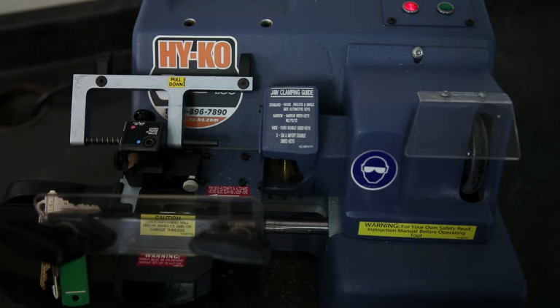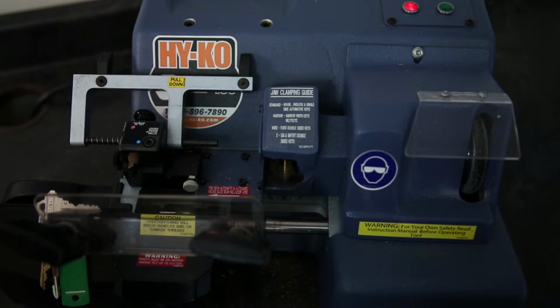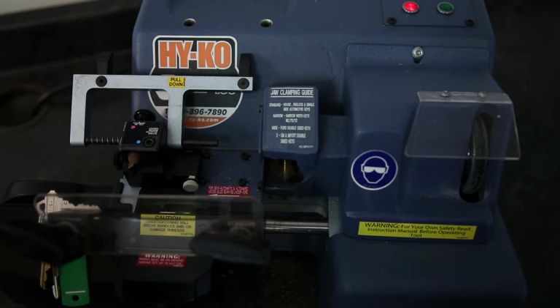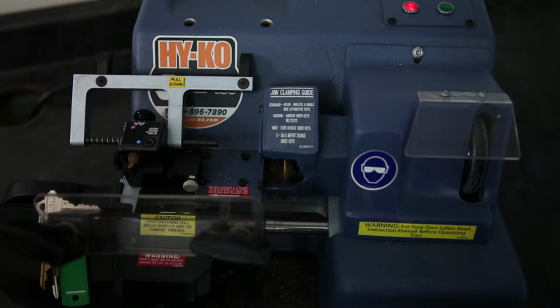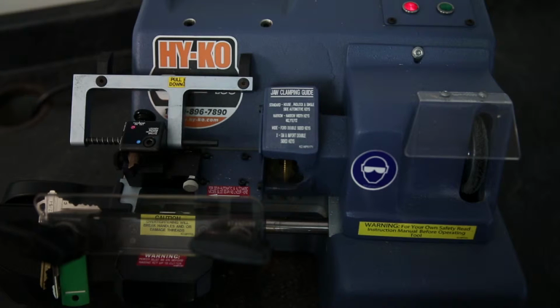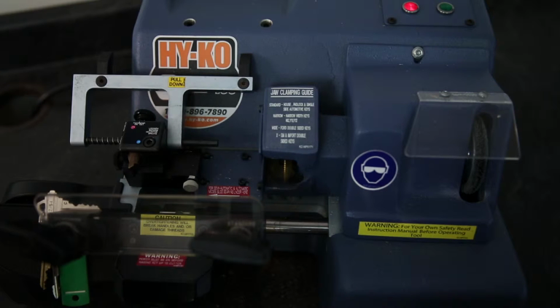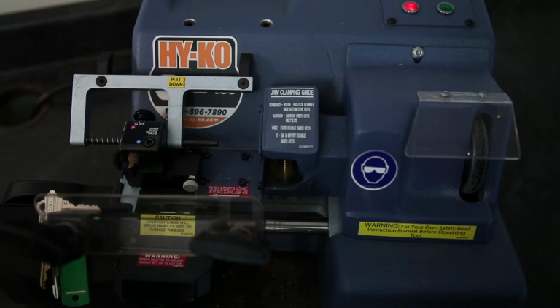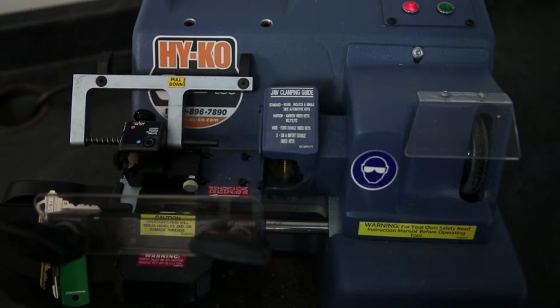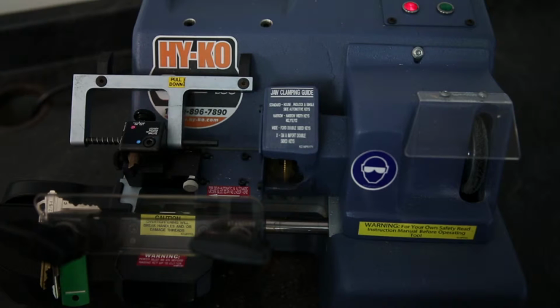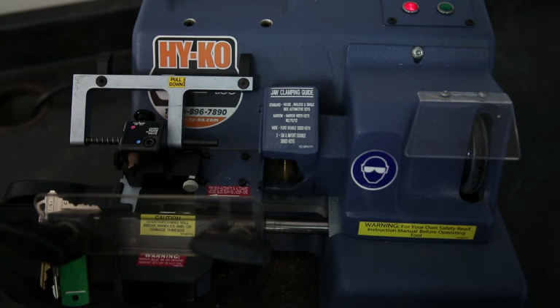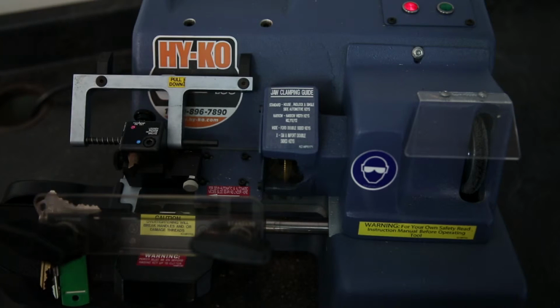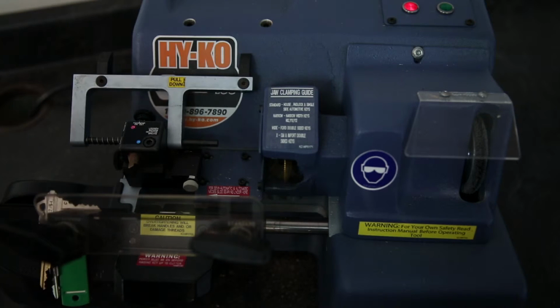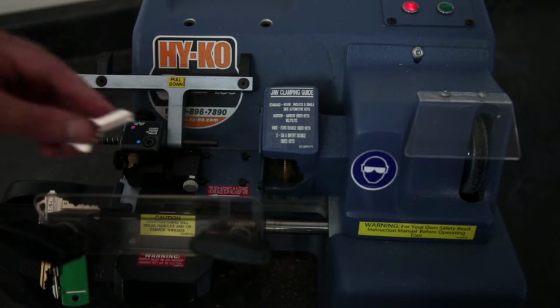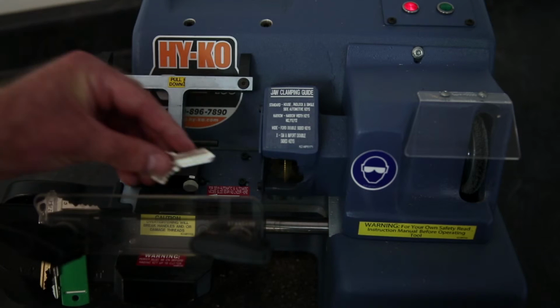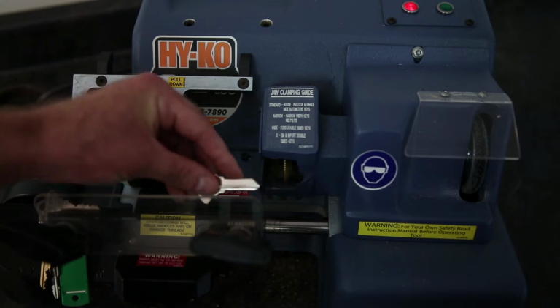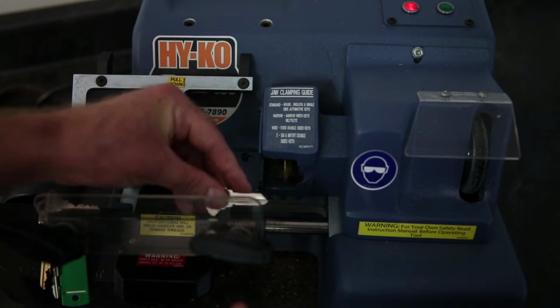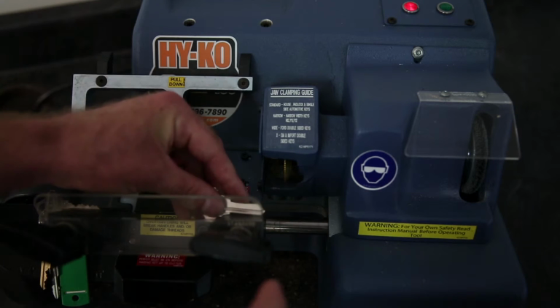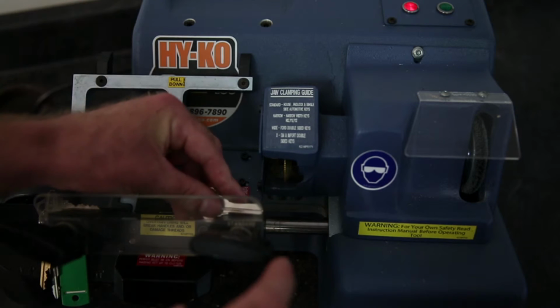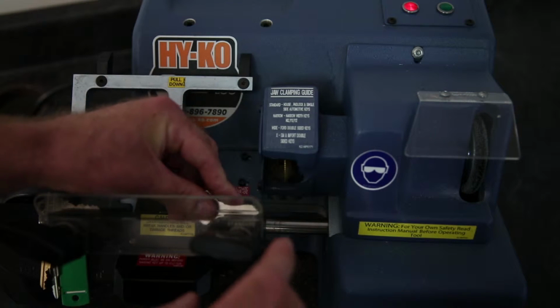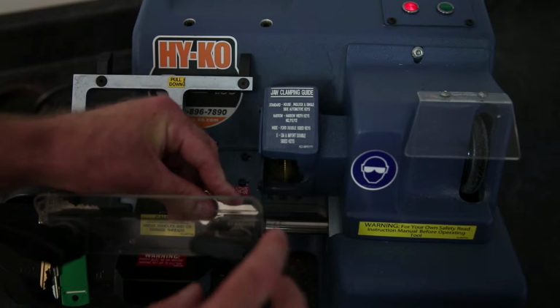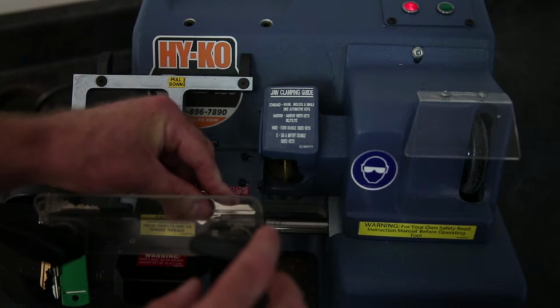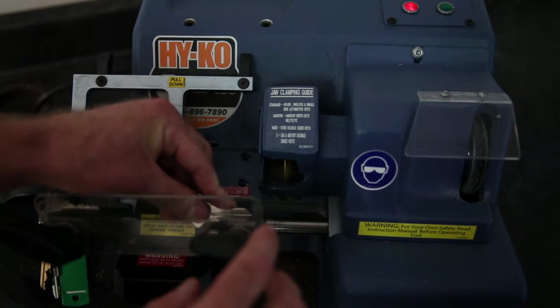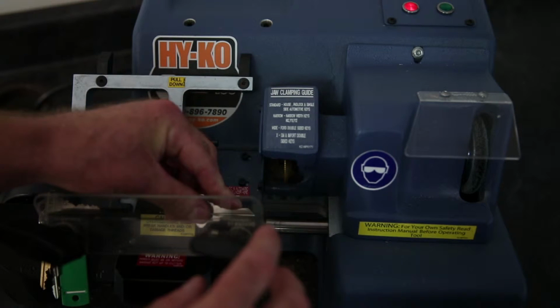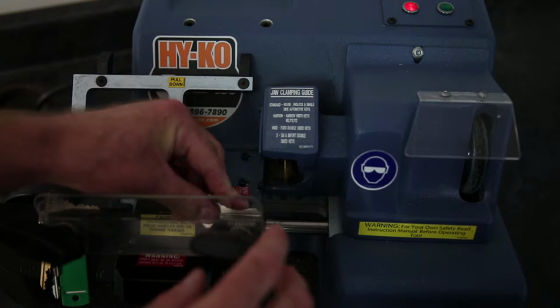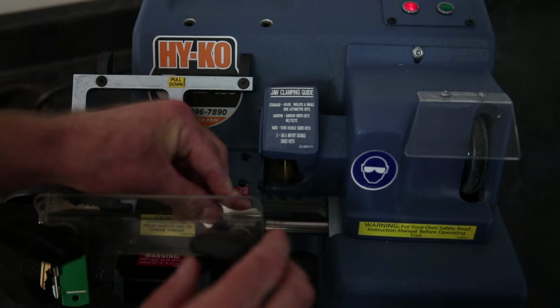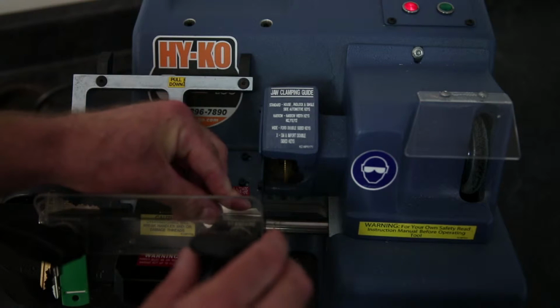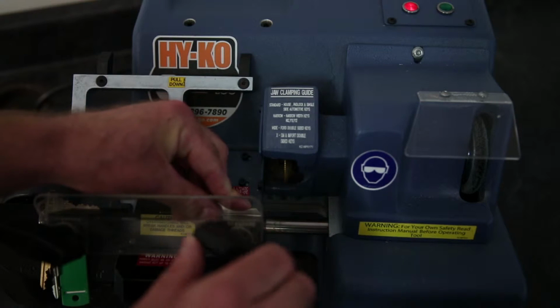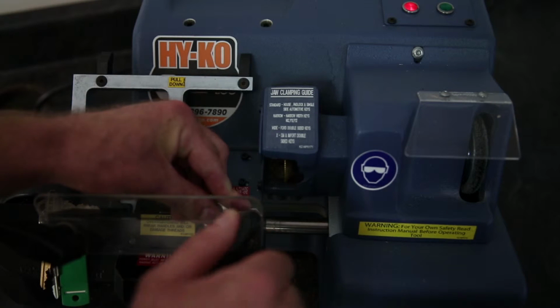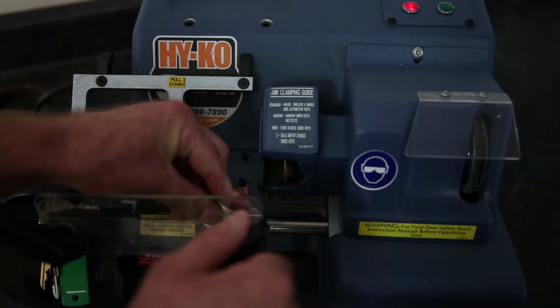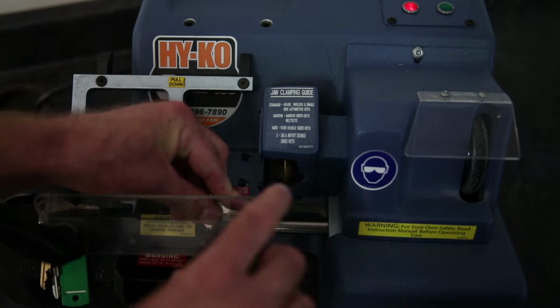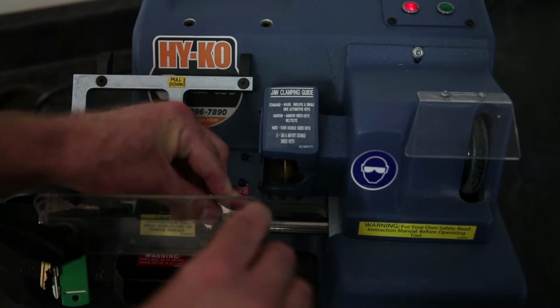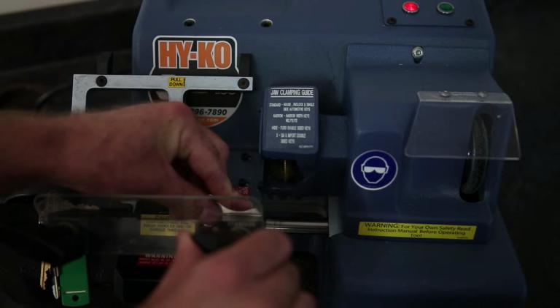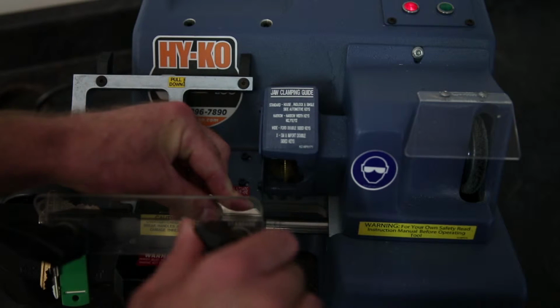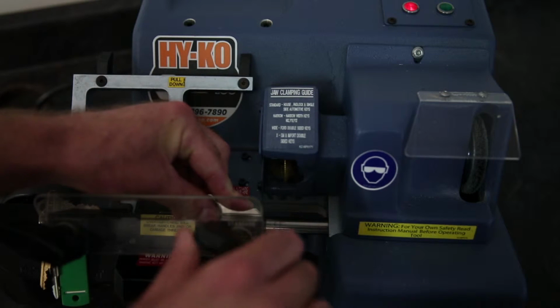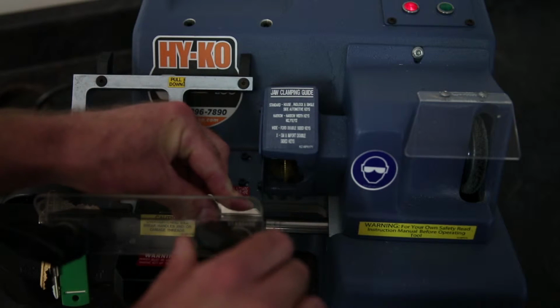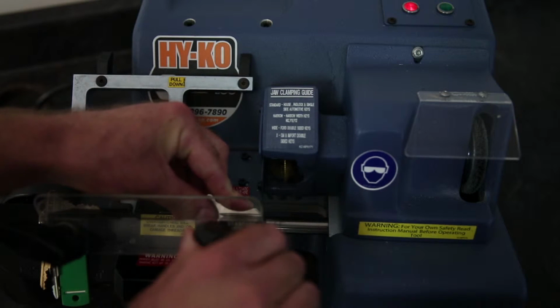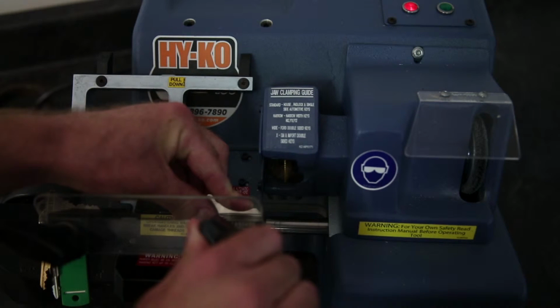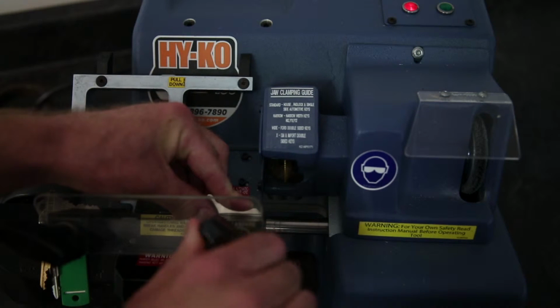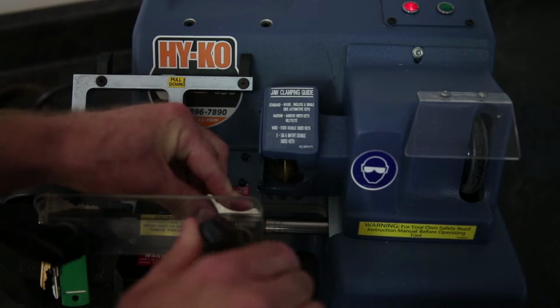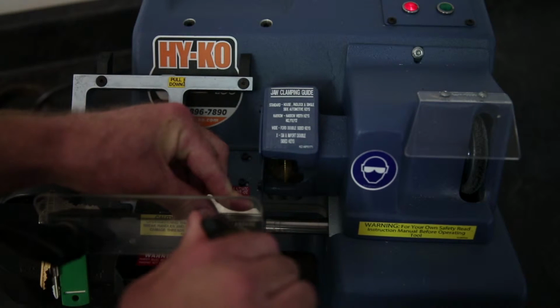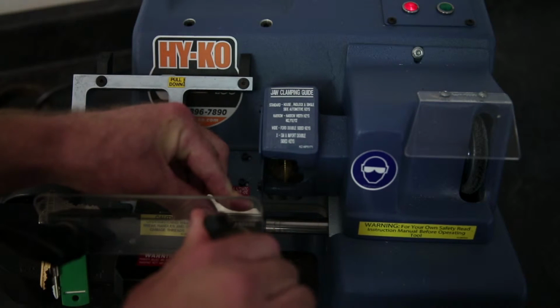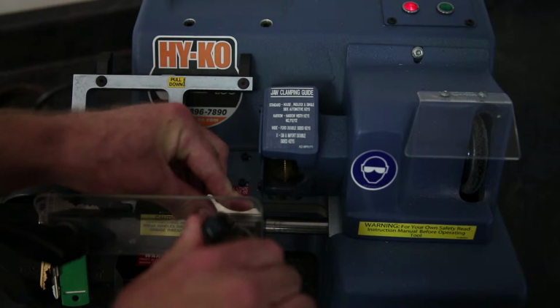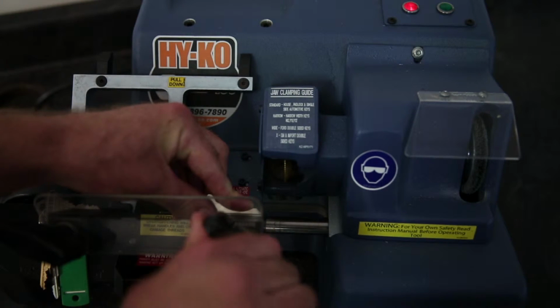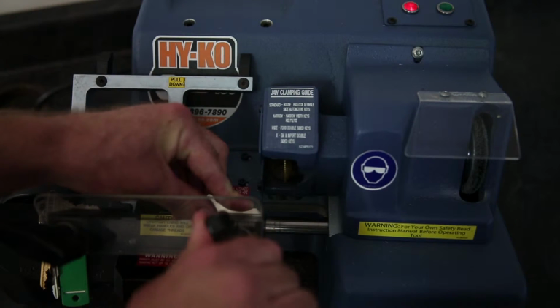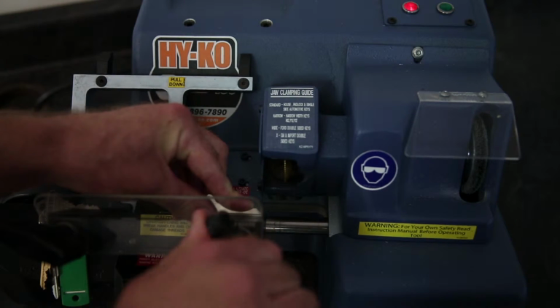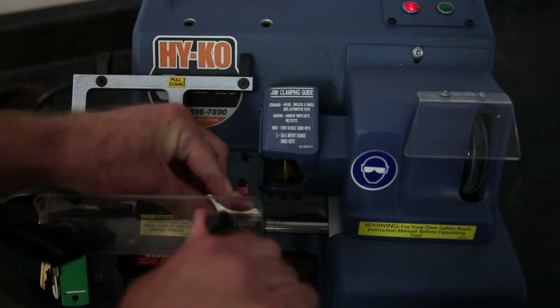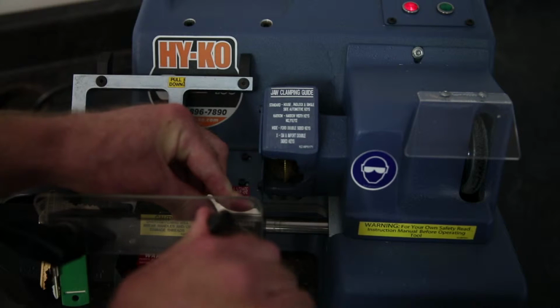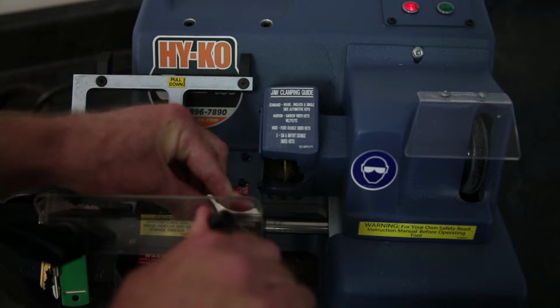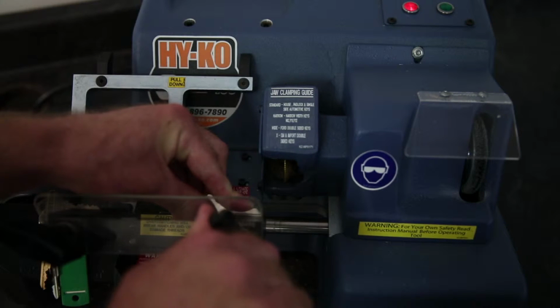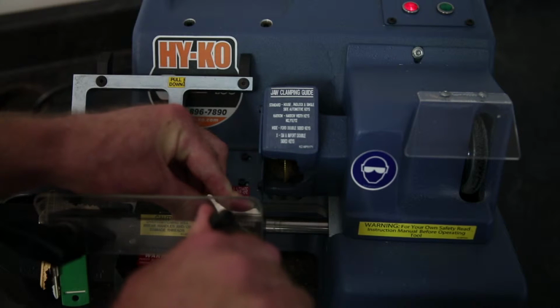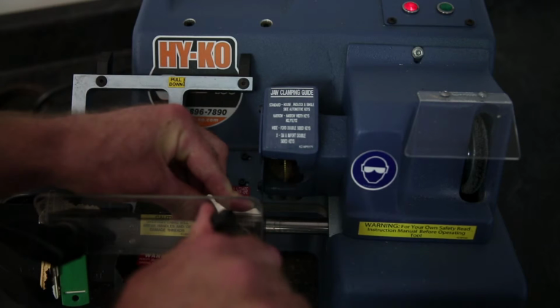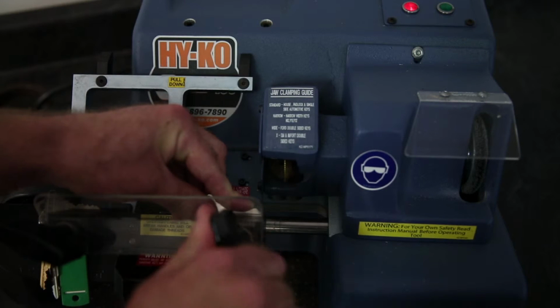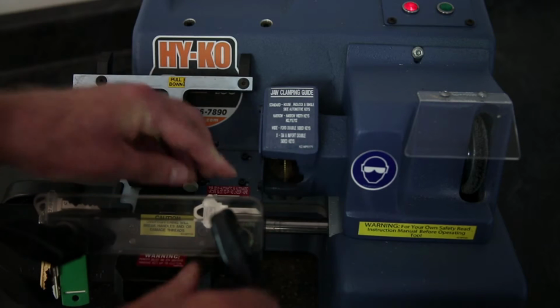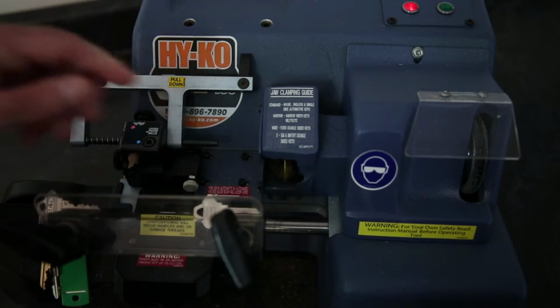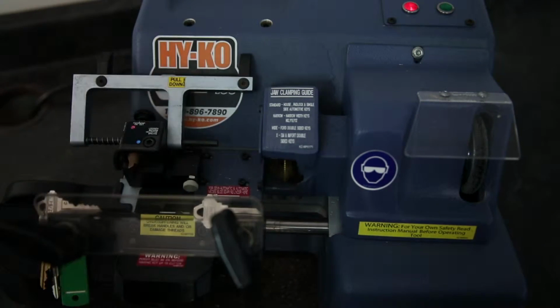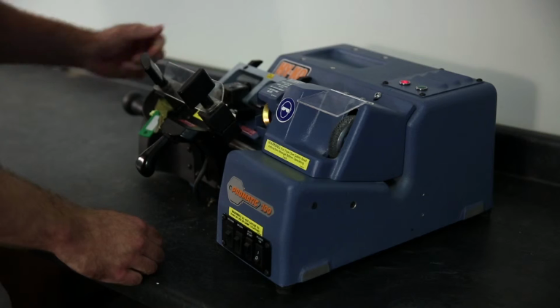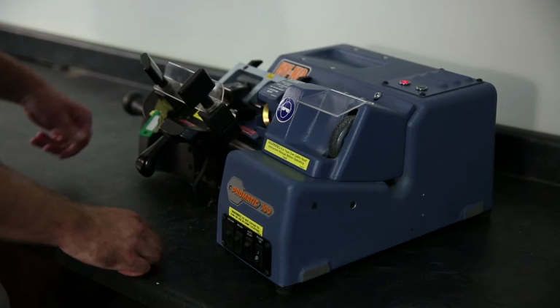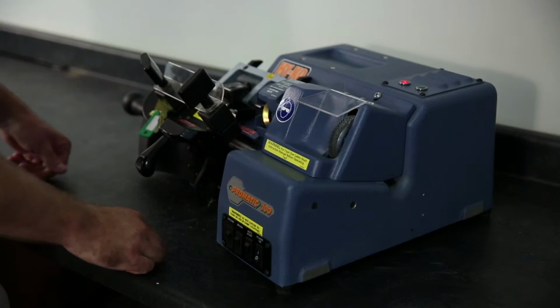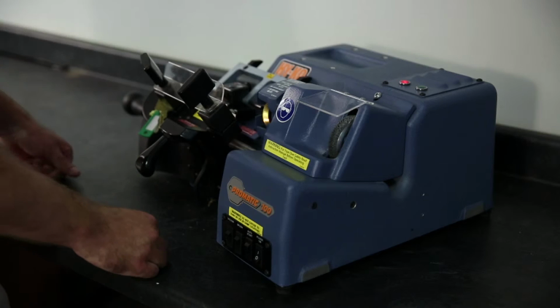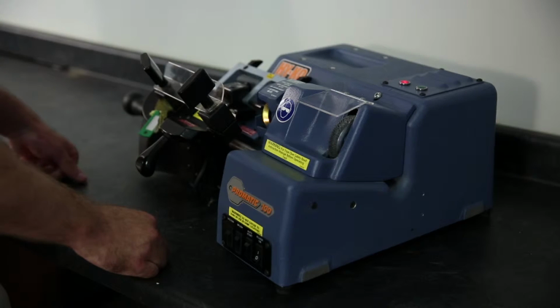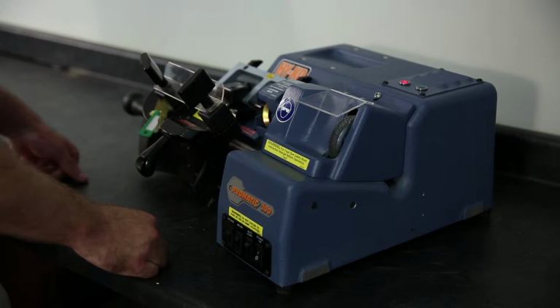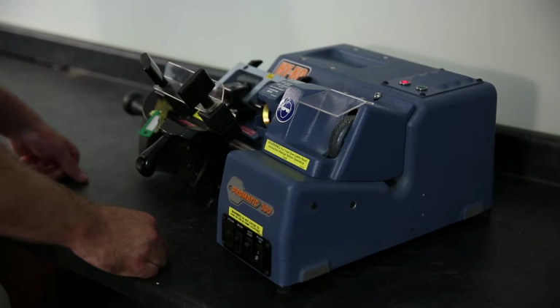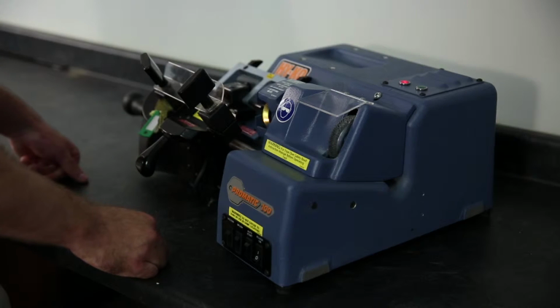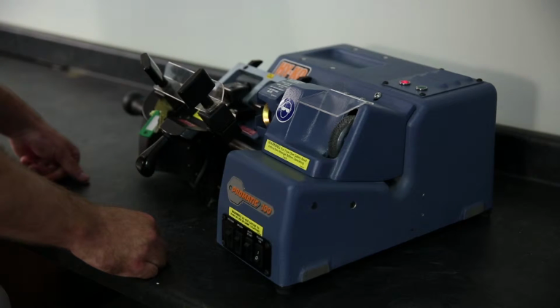Now place the new key into the right jaw. Again, make sure the key is sitting flat and is tightened securely.